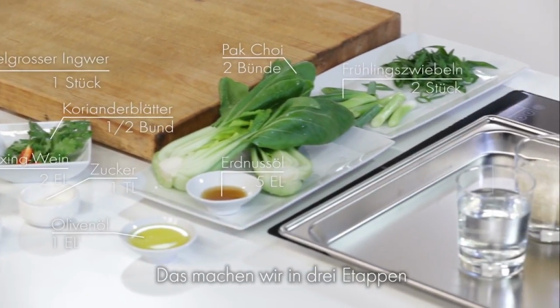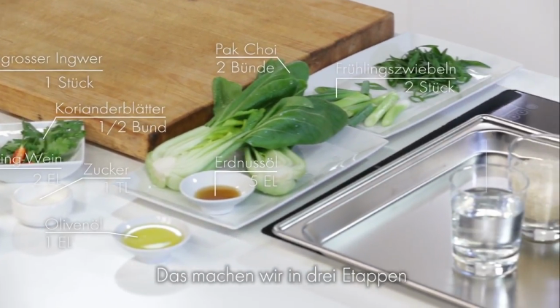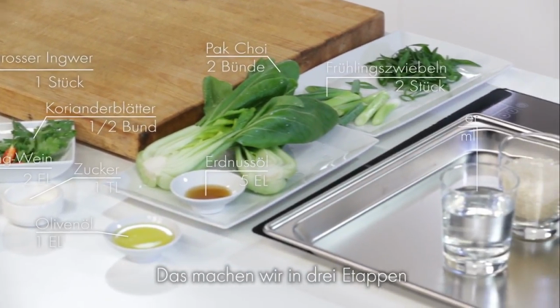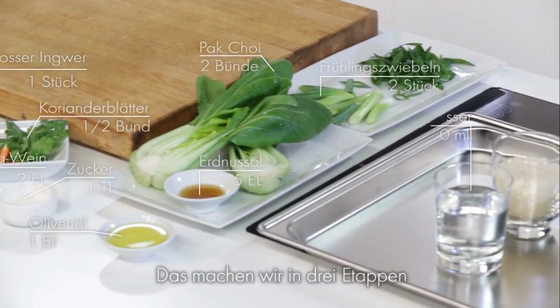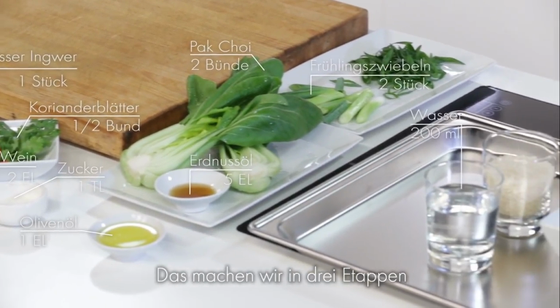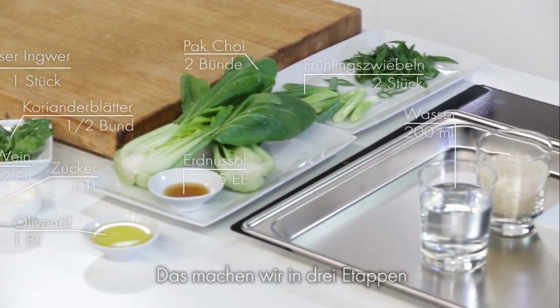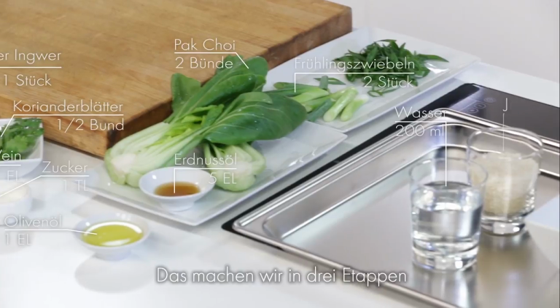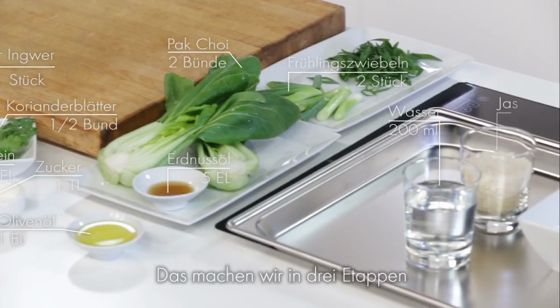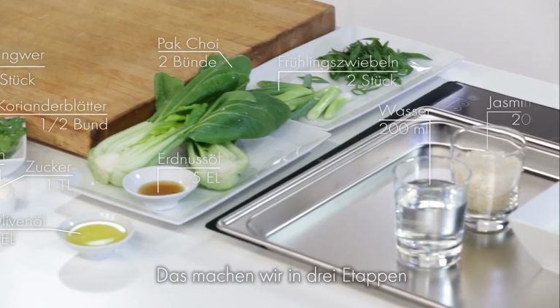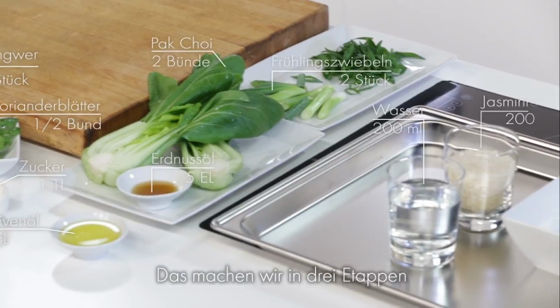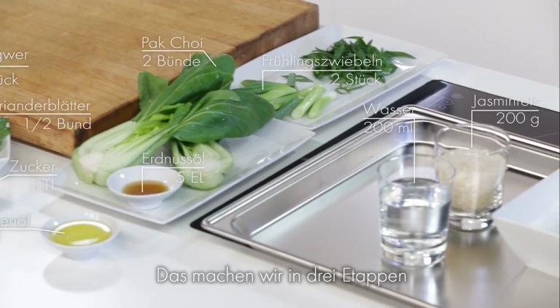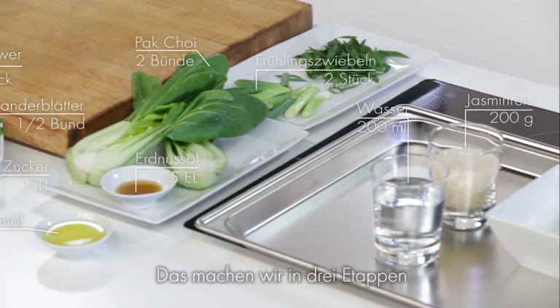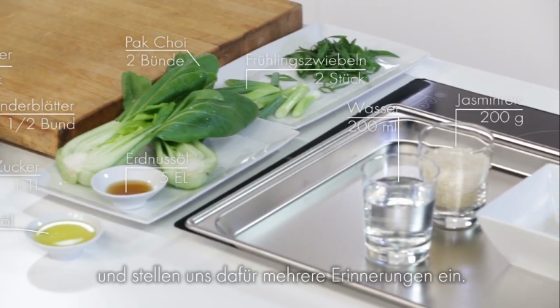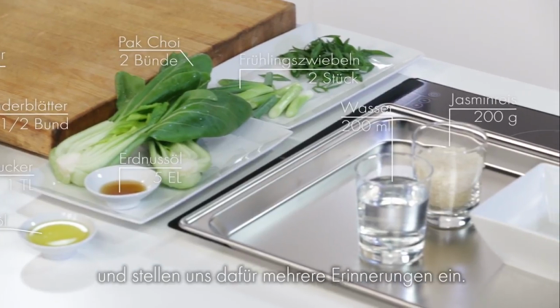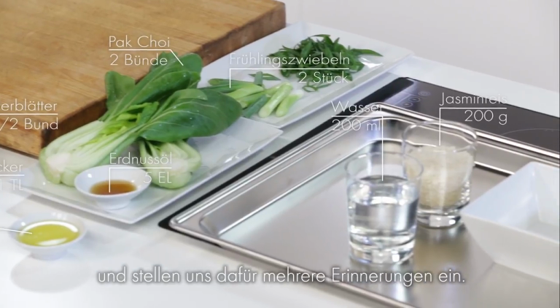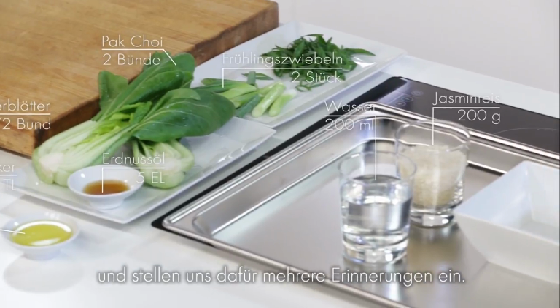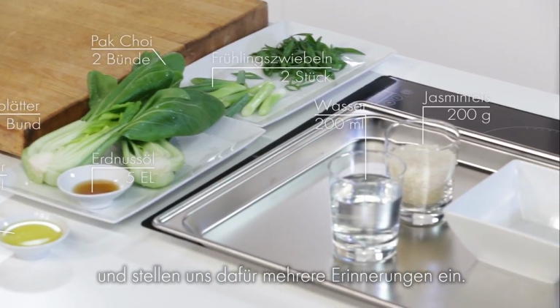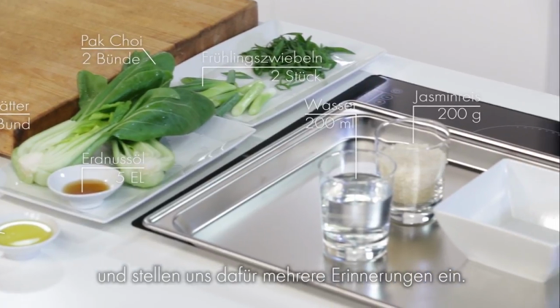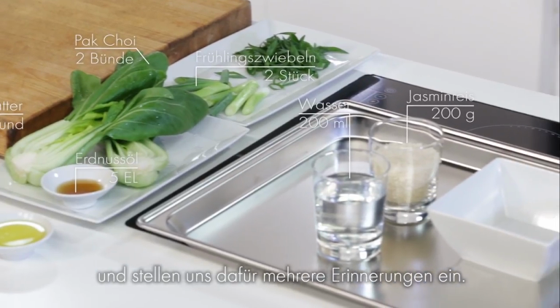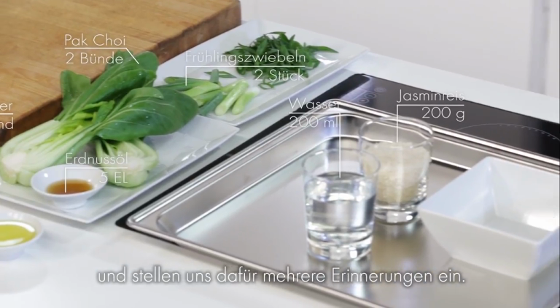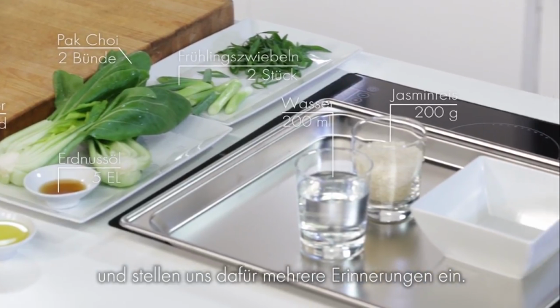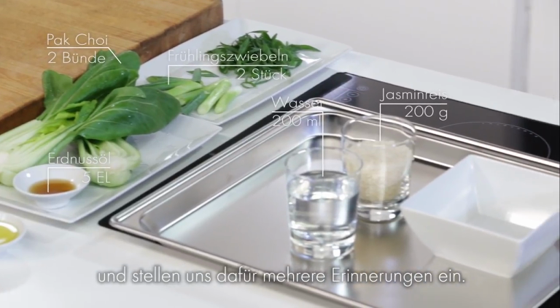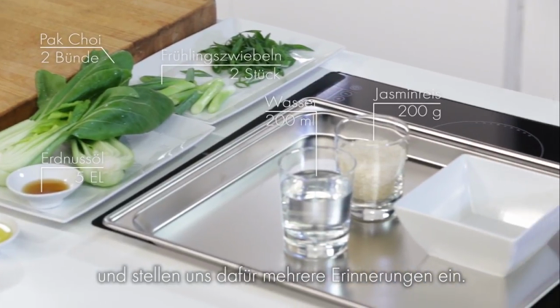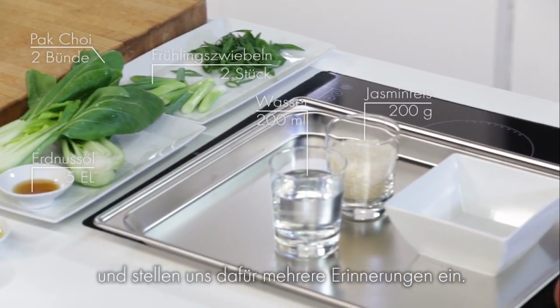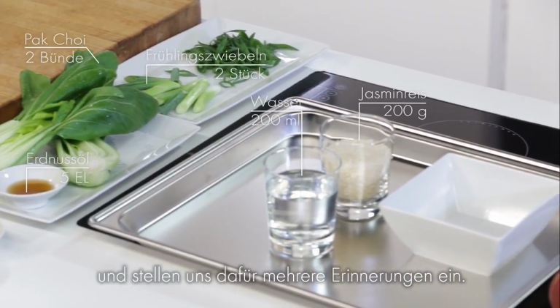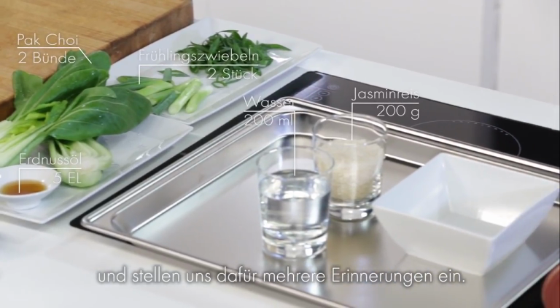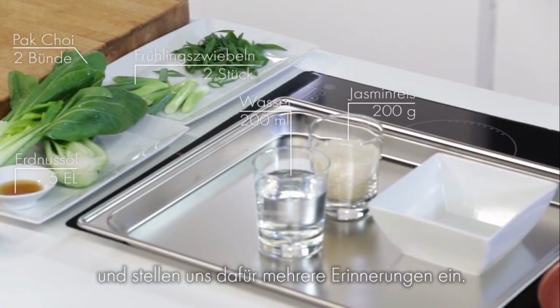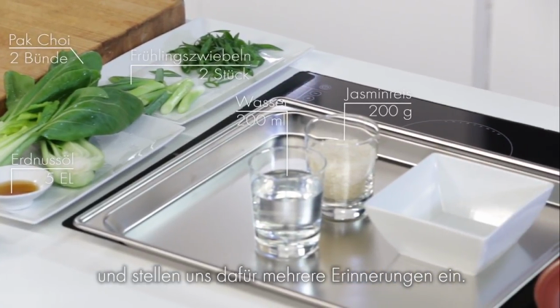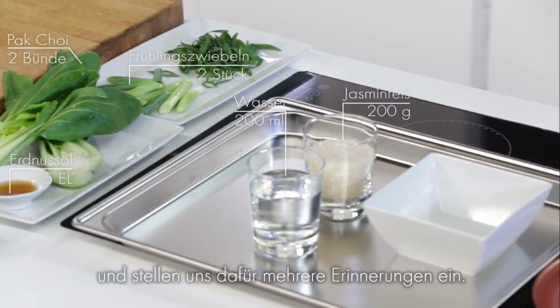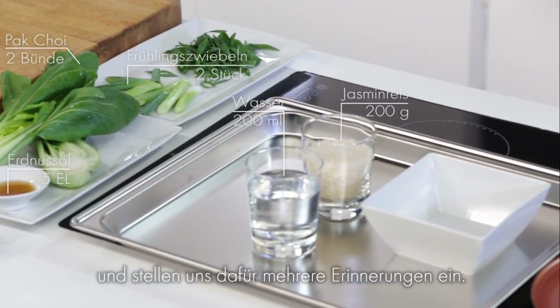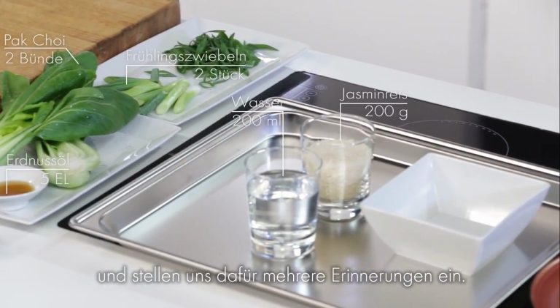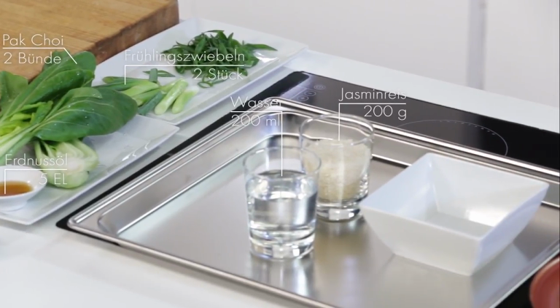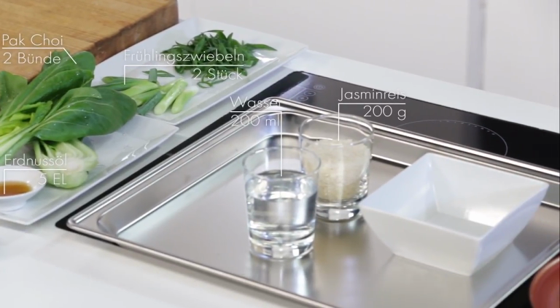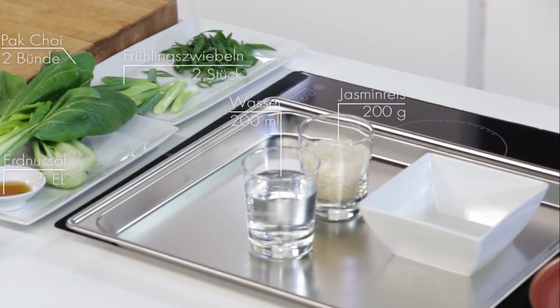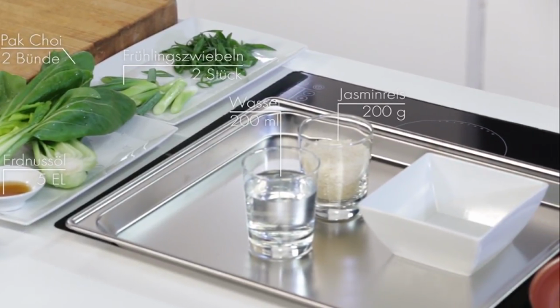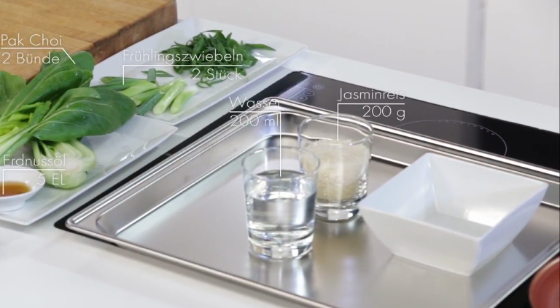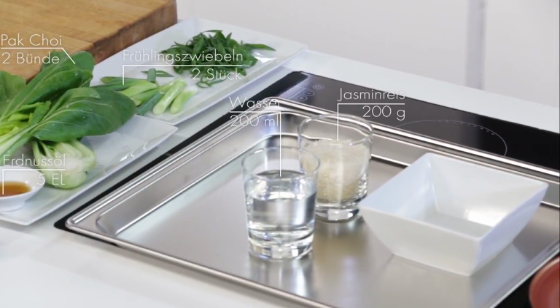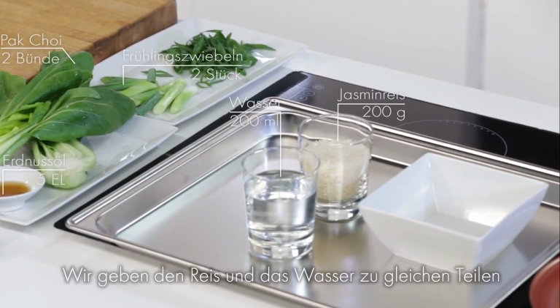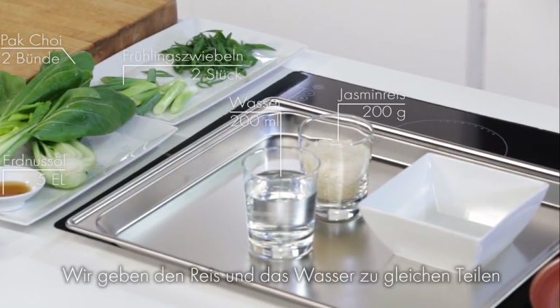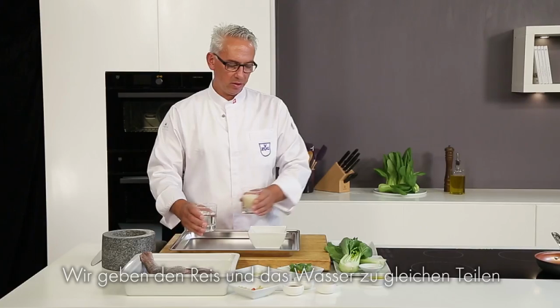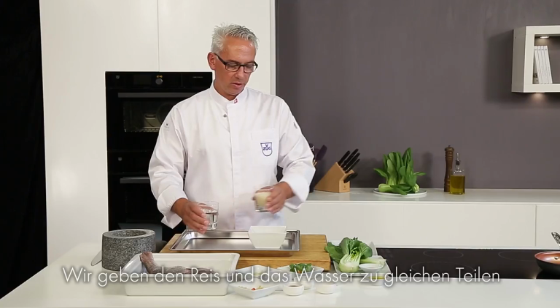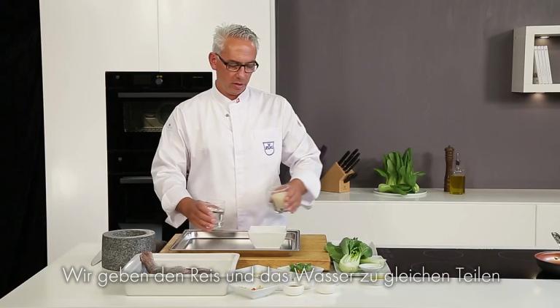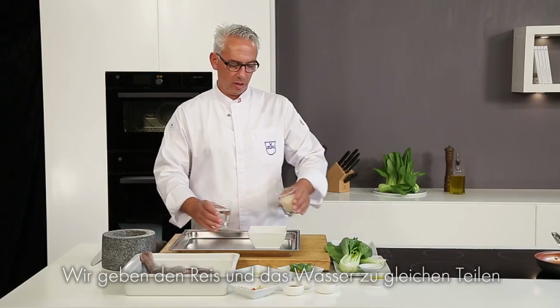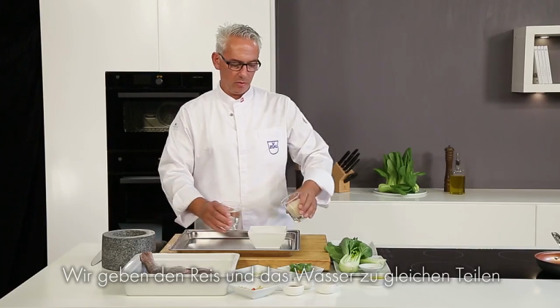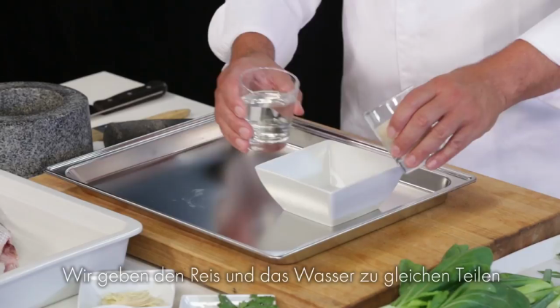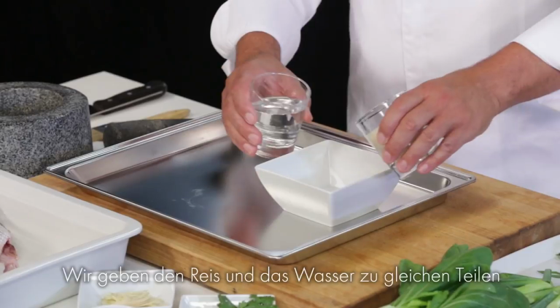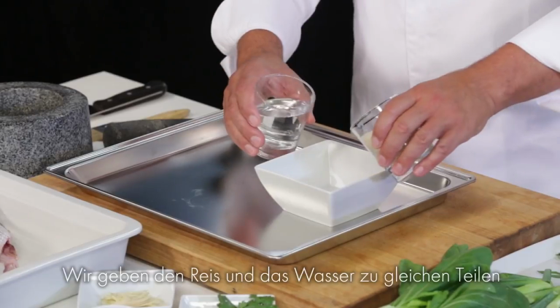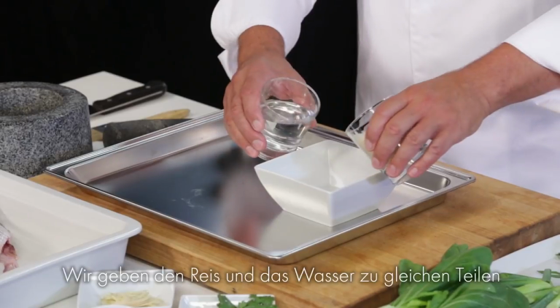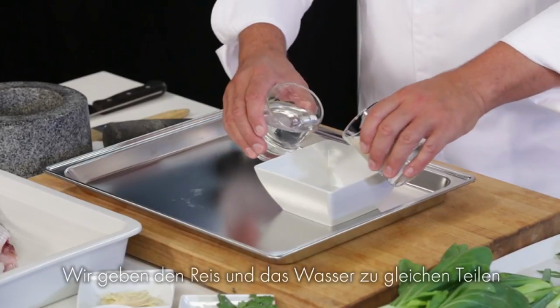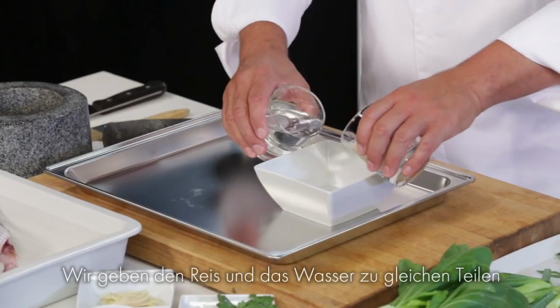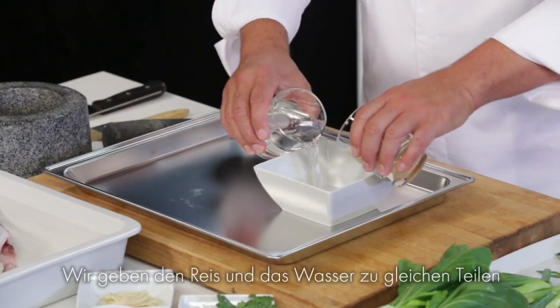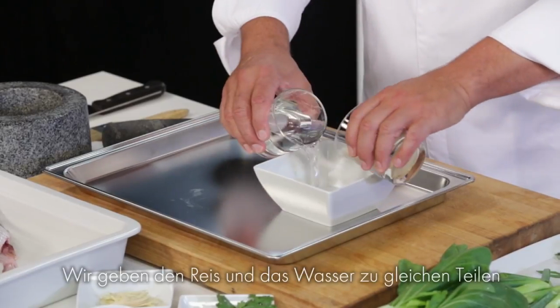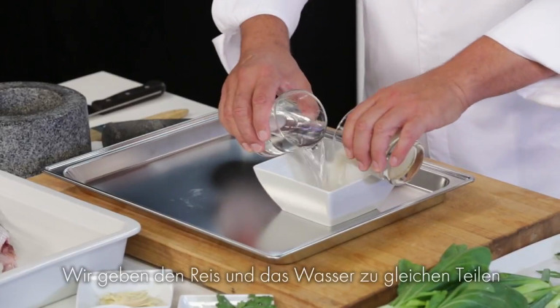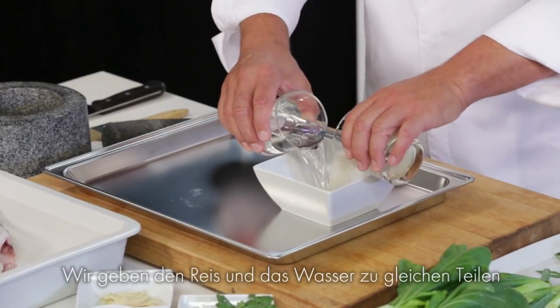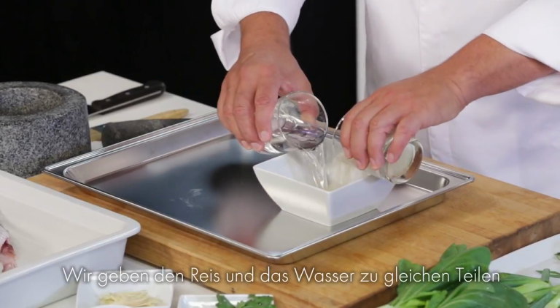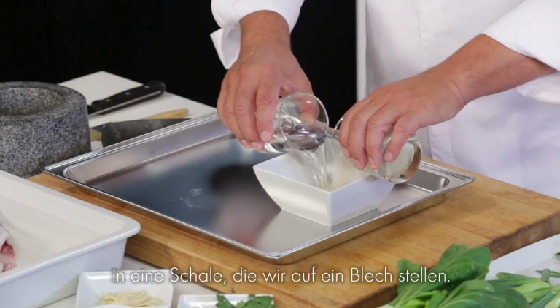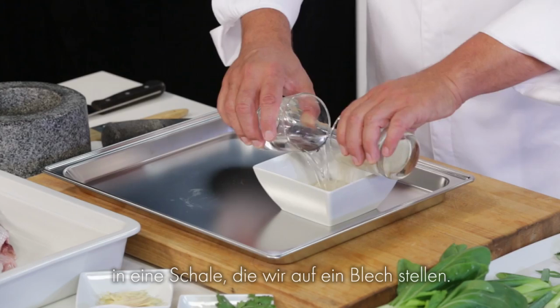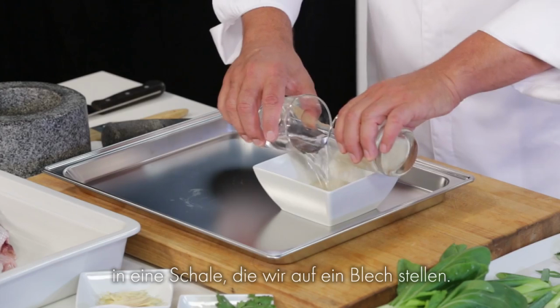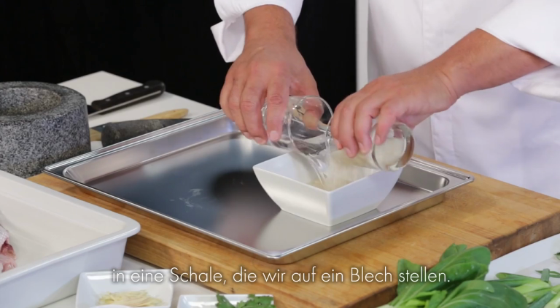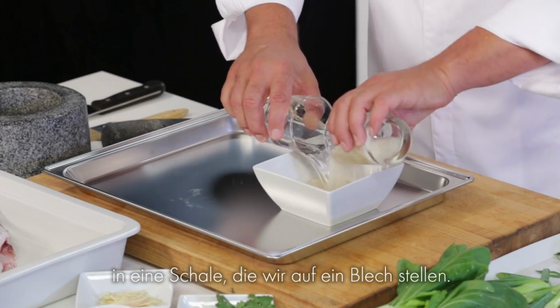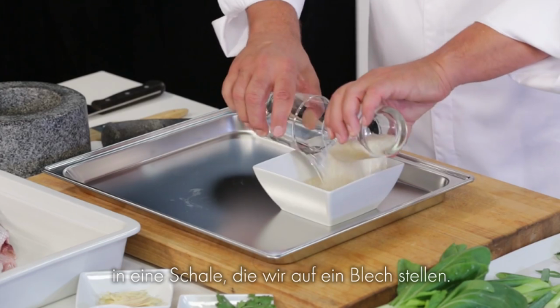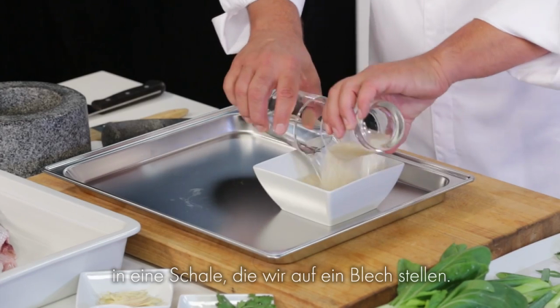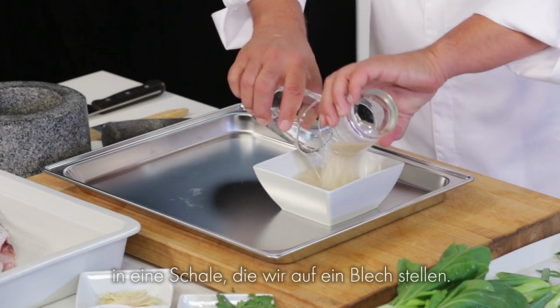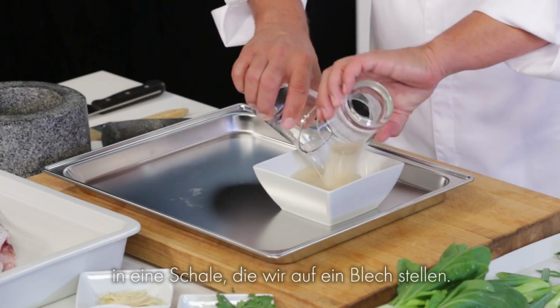We're going to set ourselves a reminder to put it in in stages. Pickle, parts, rice and water.